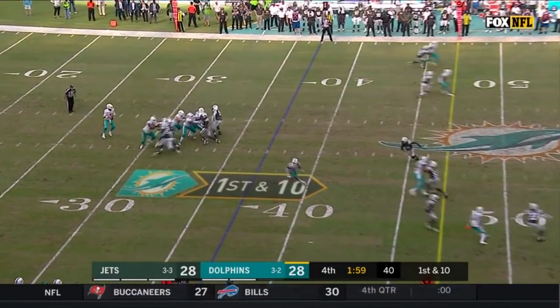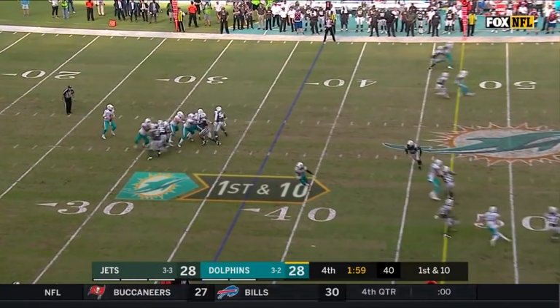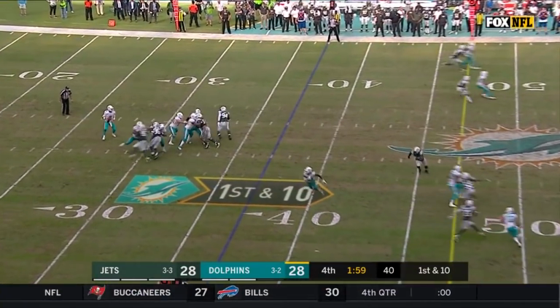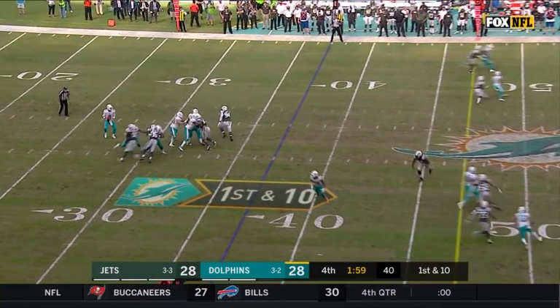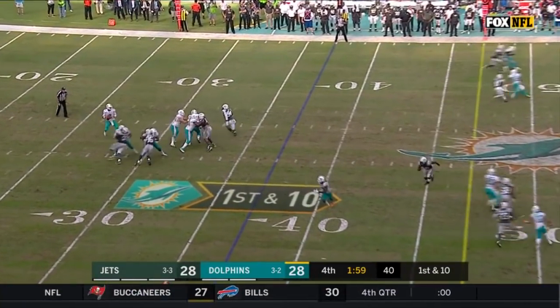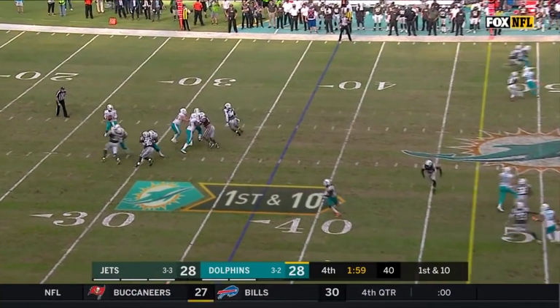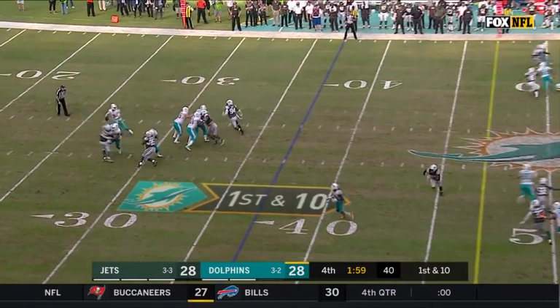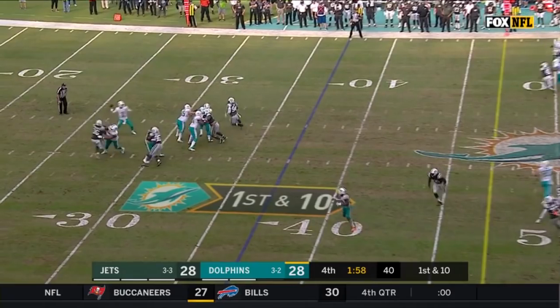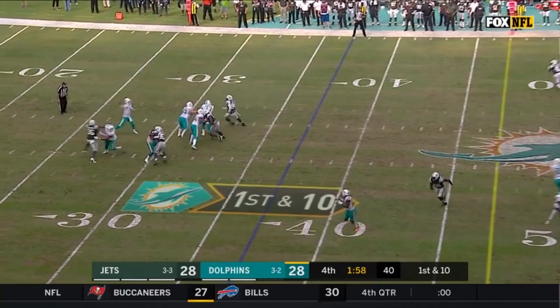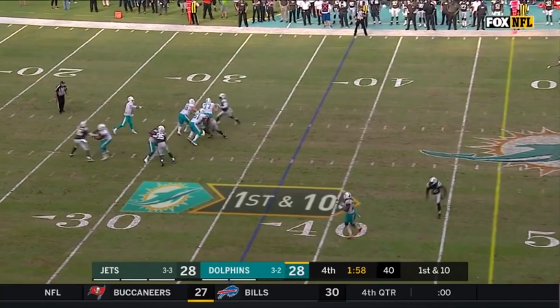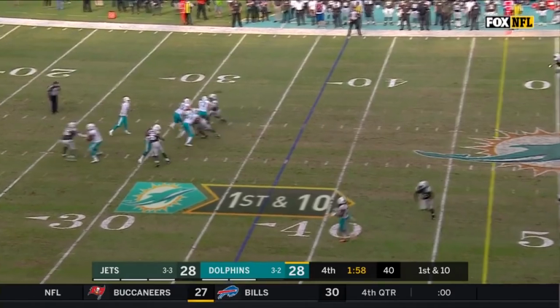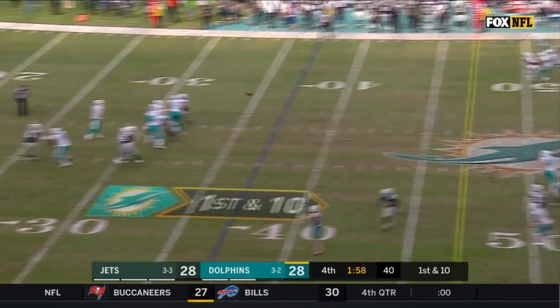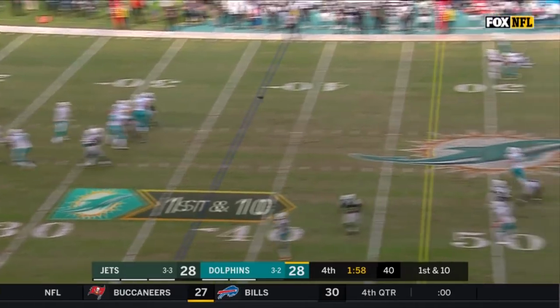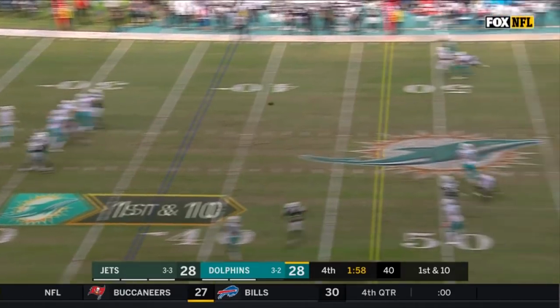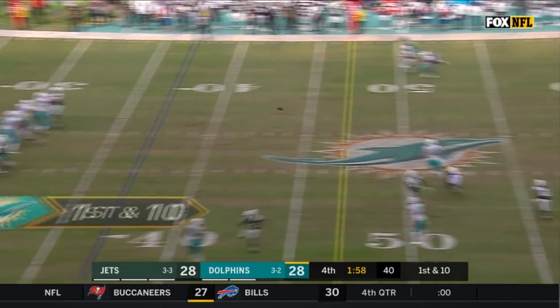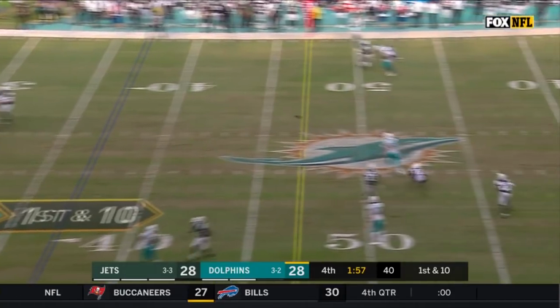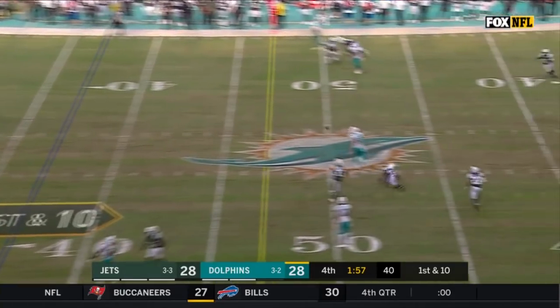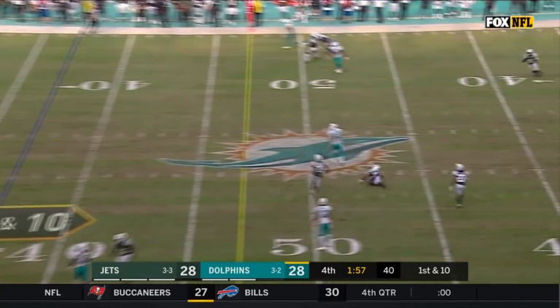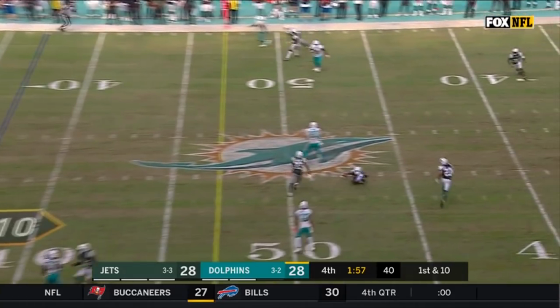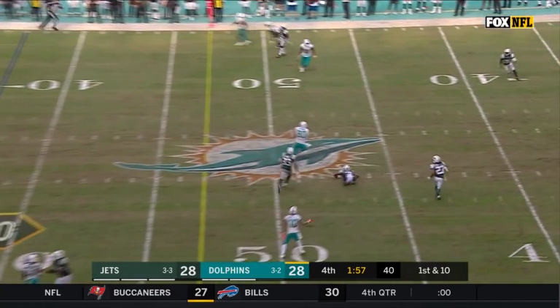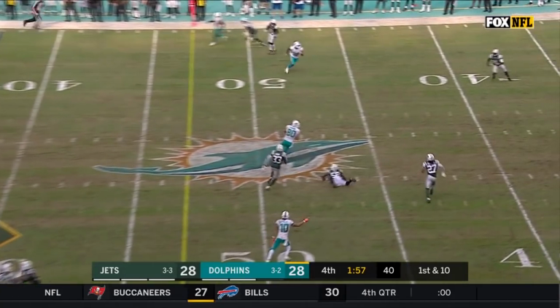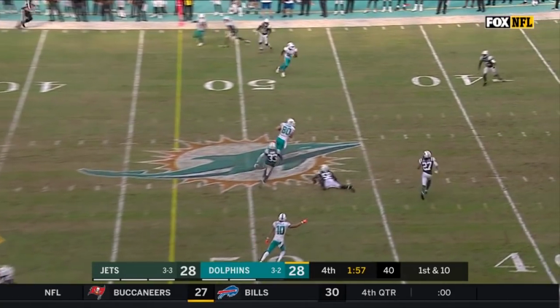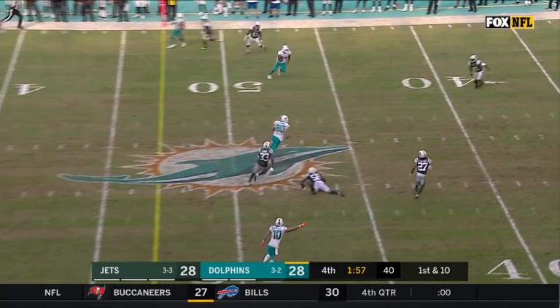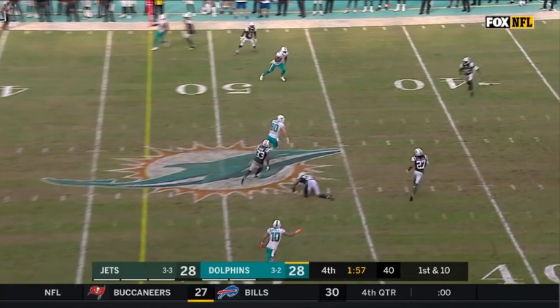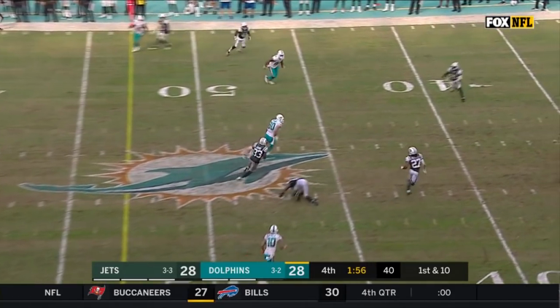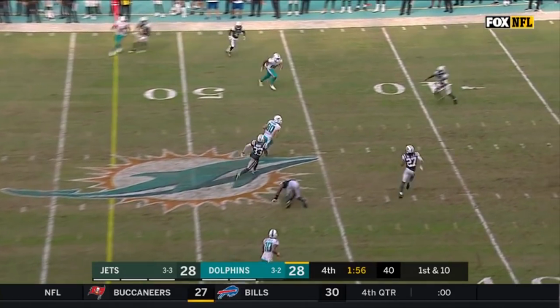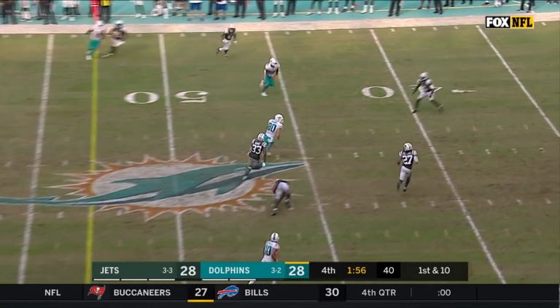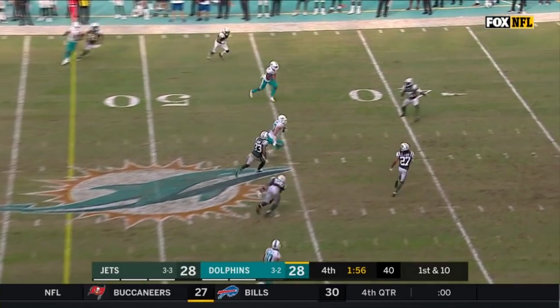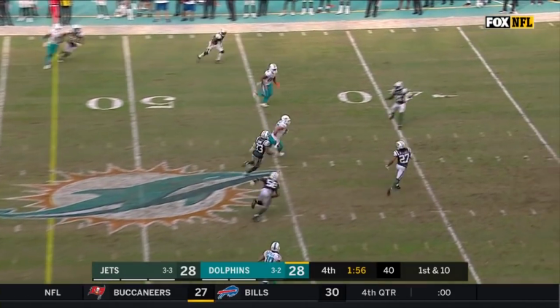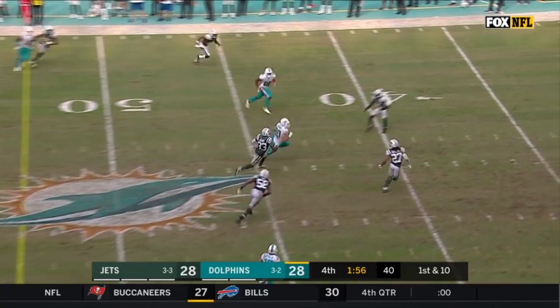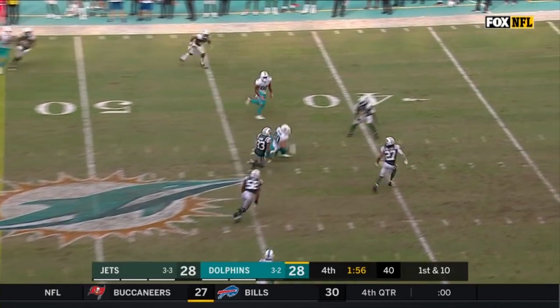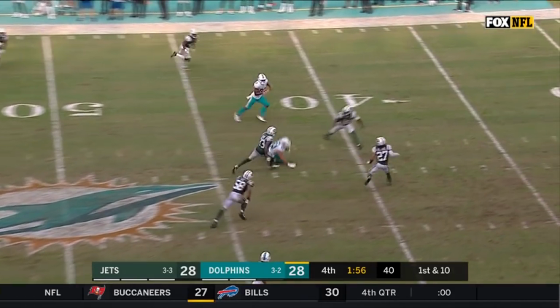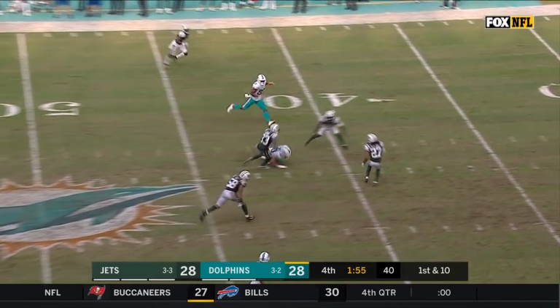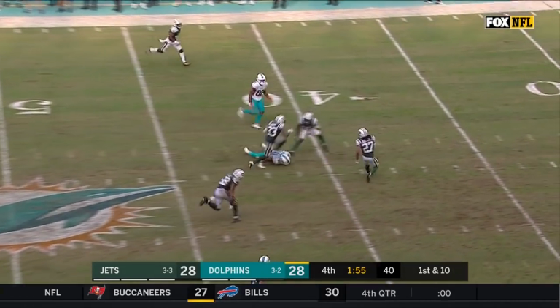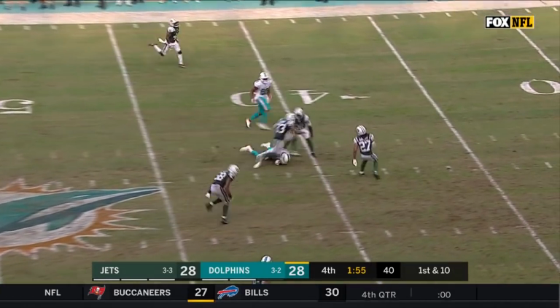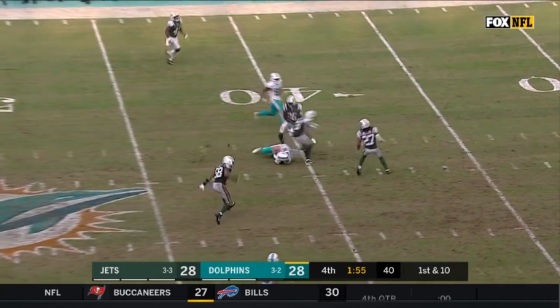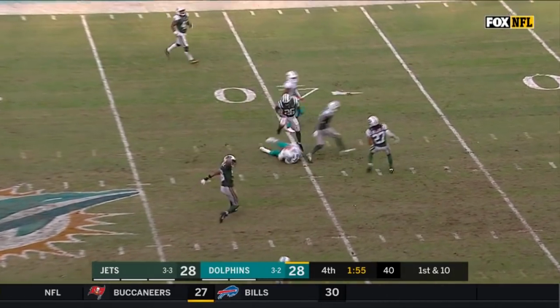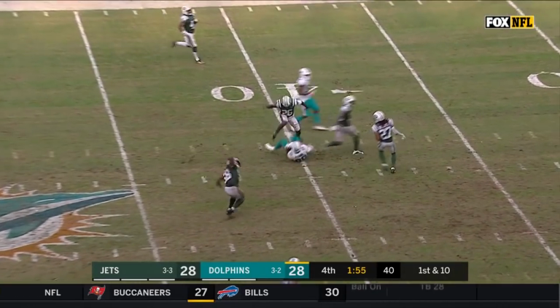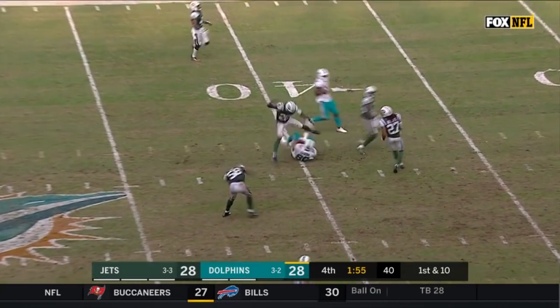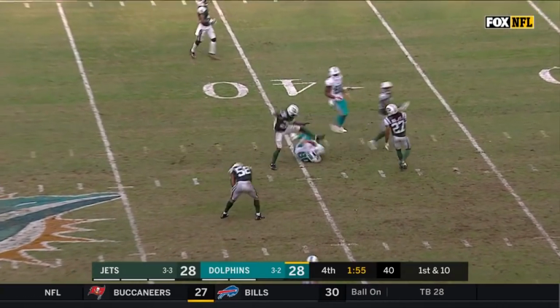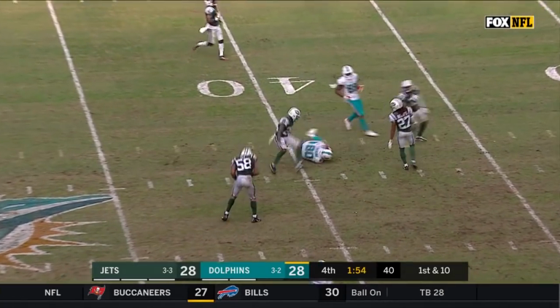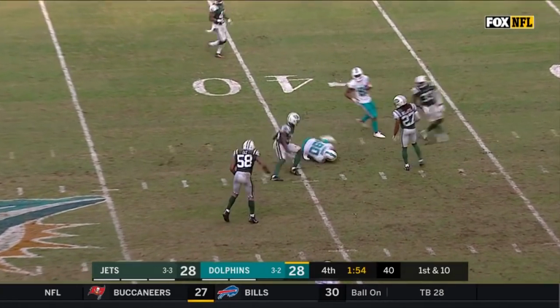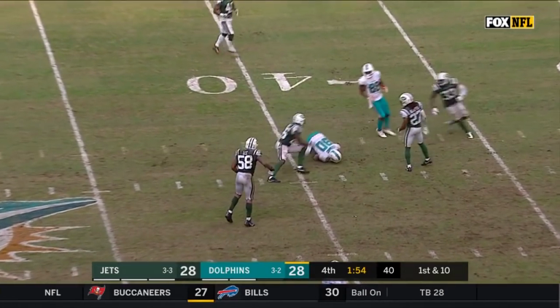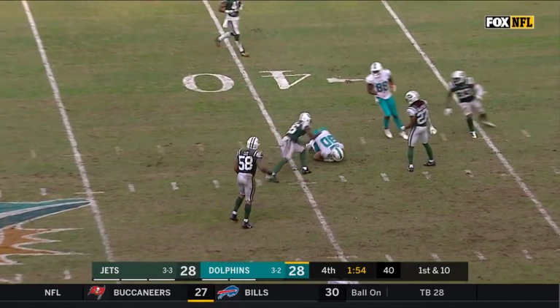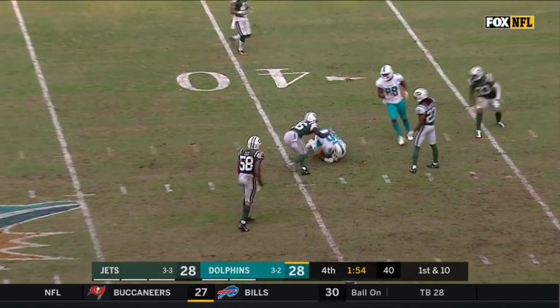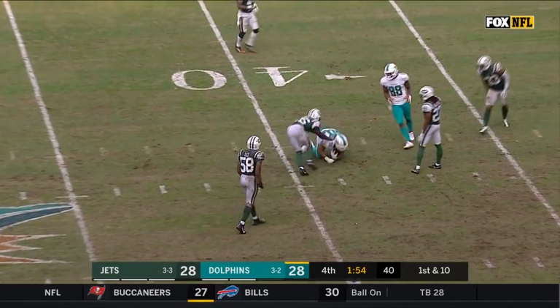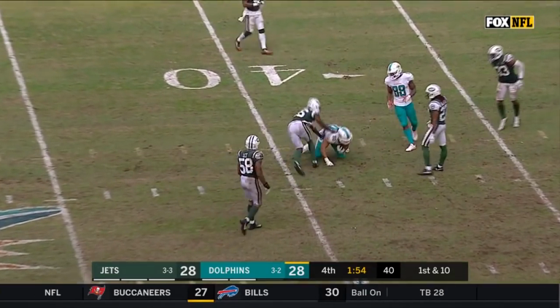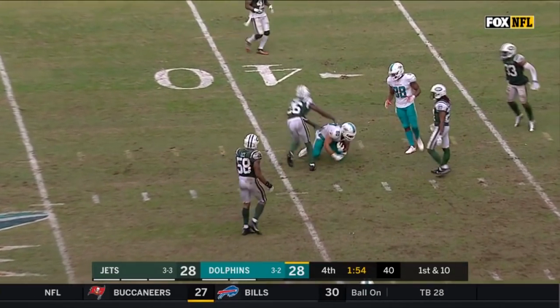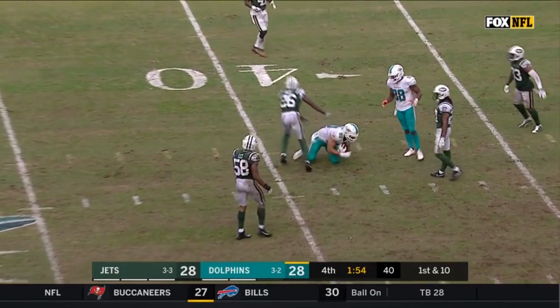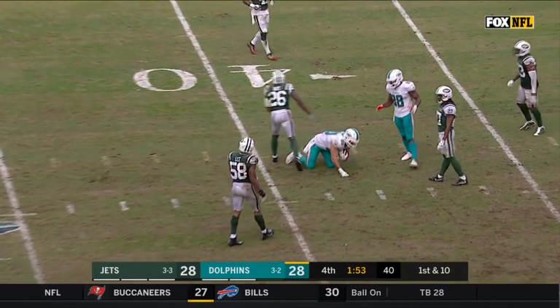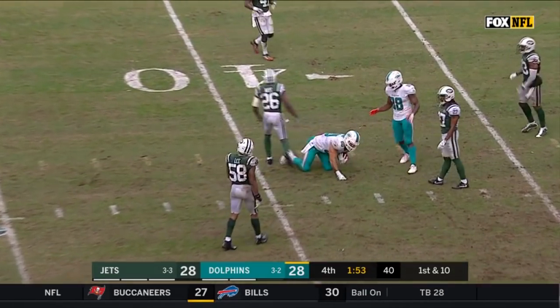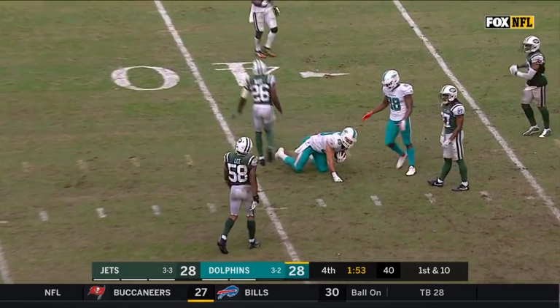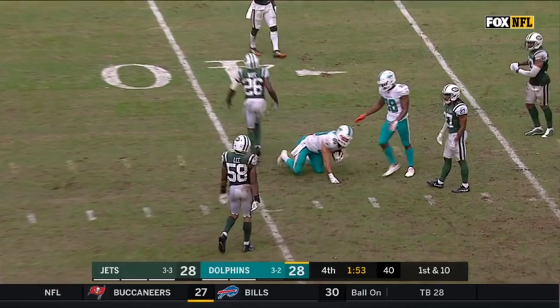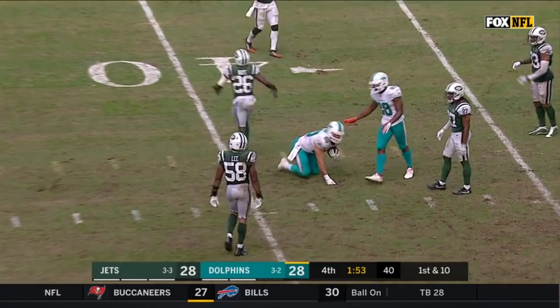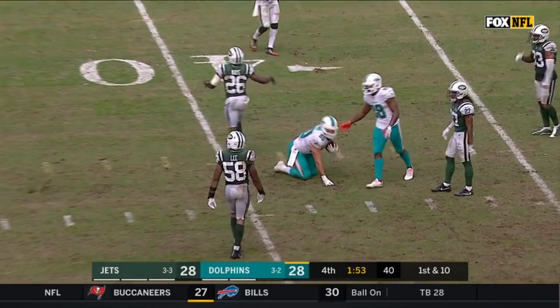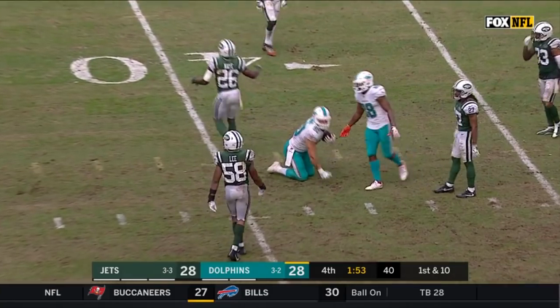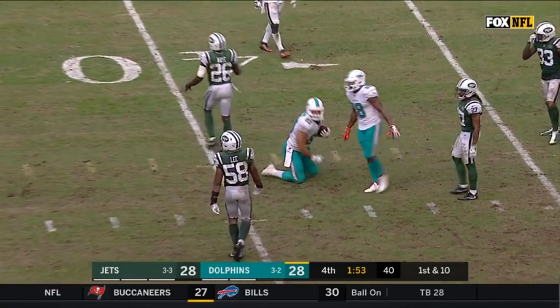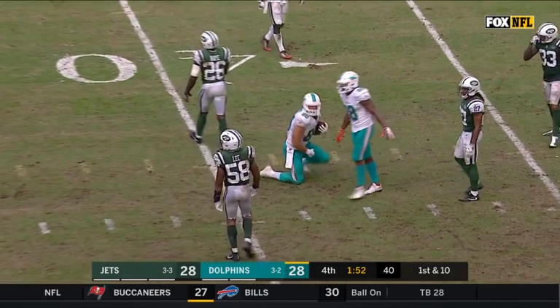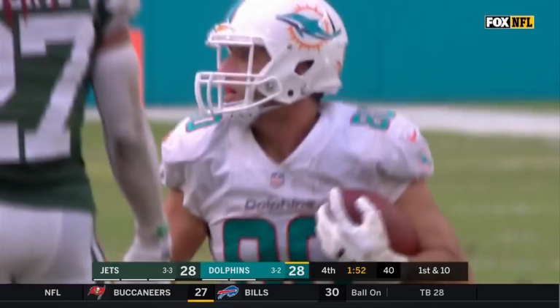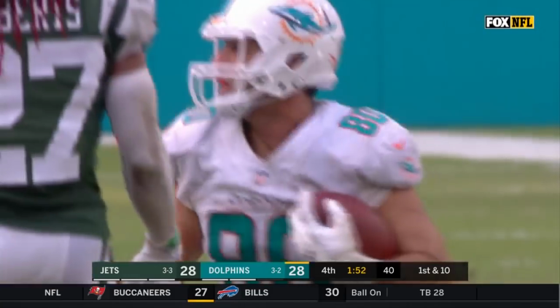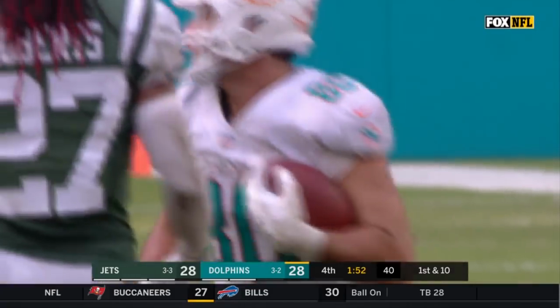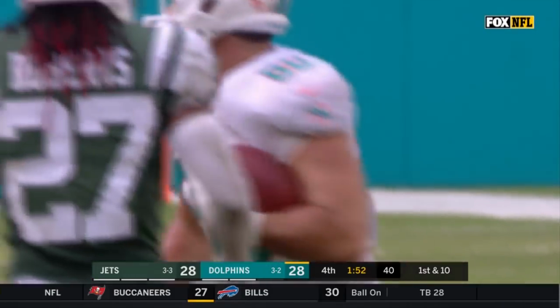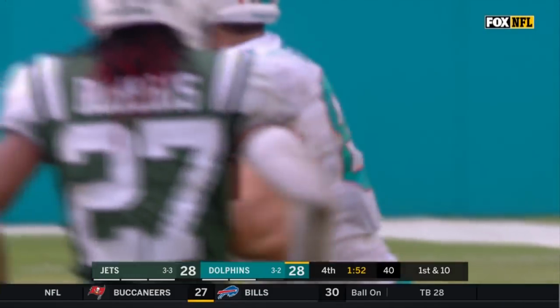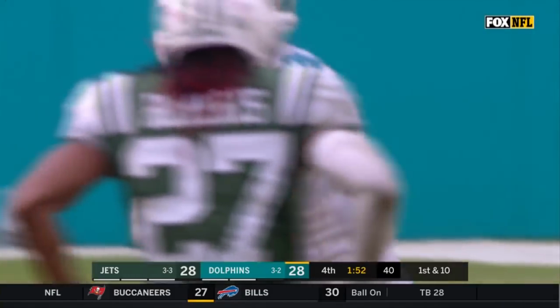Here's Moore. Moore over the middle — Fasano in Jets territory, down to the 40-yard line.